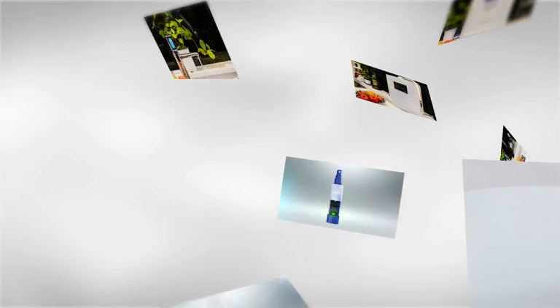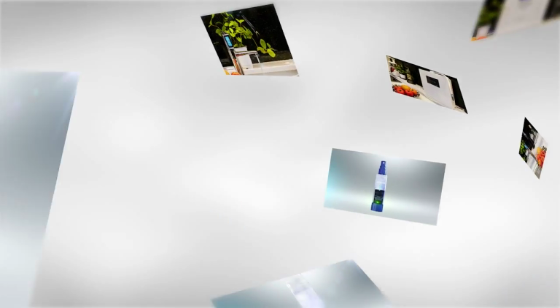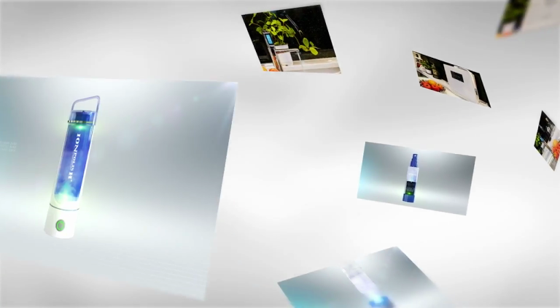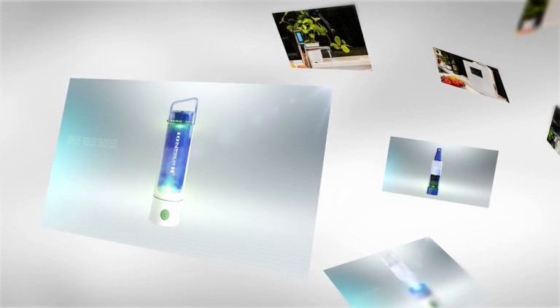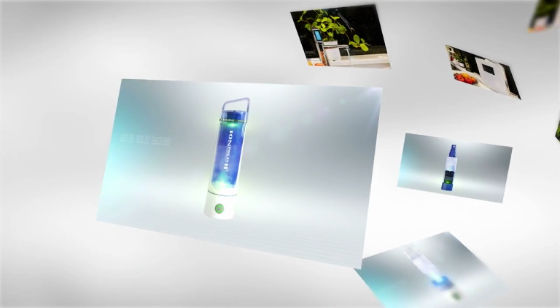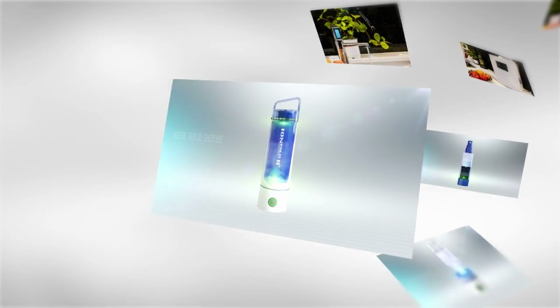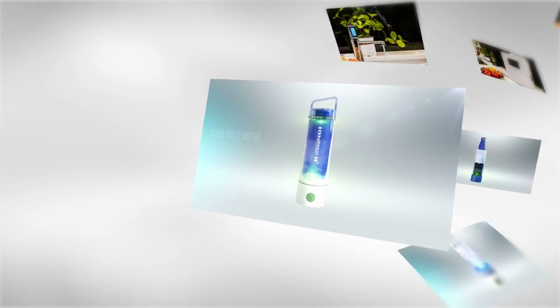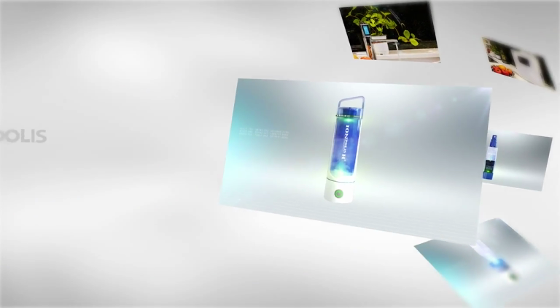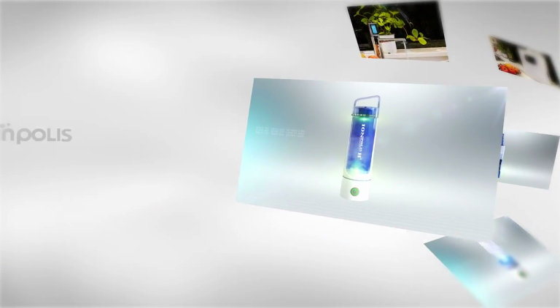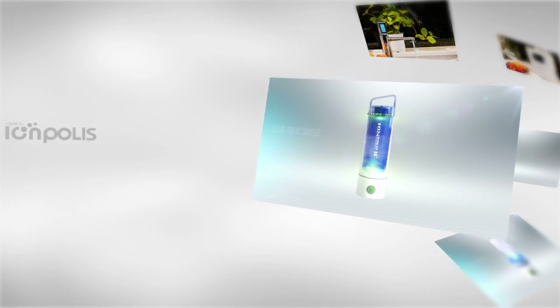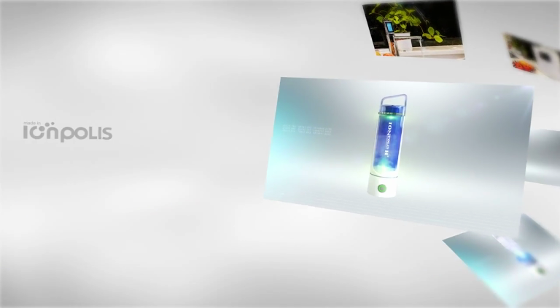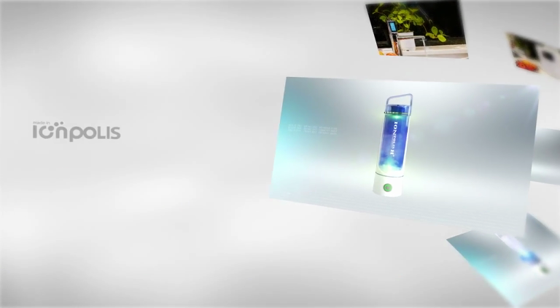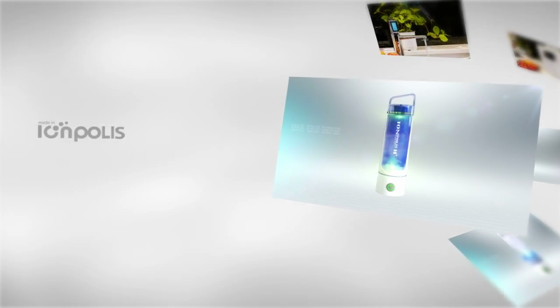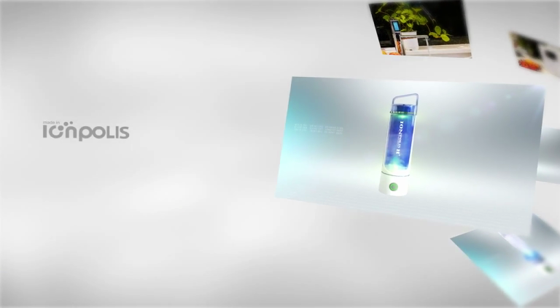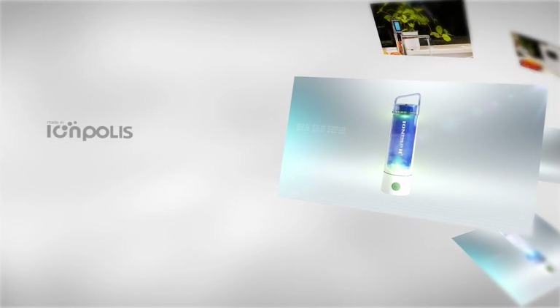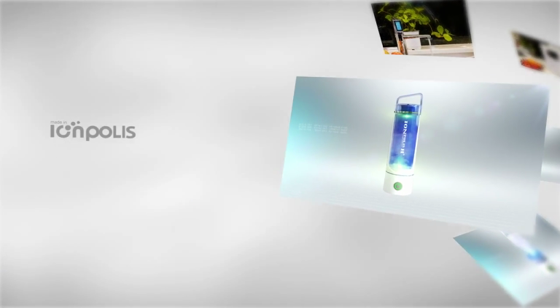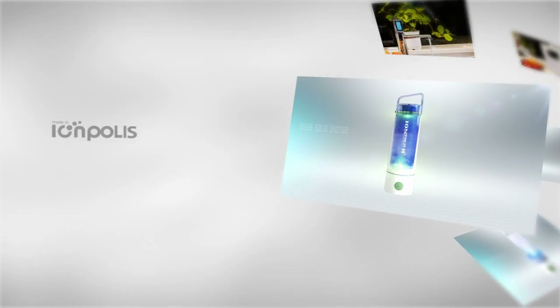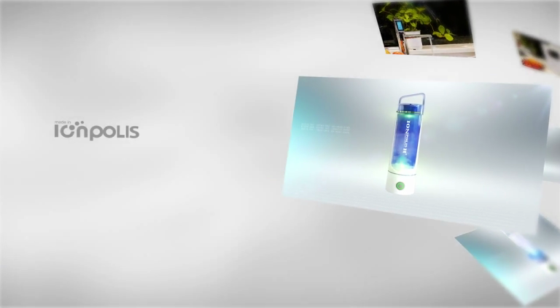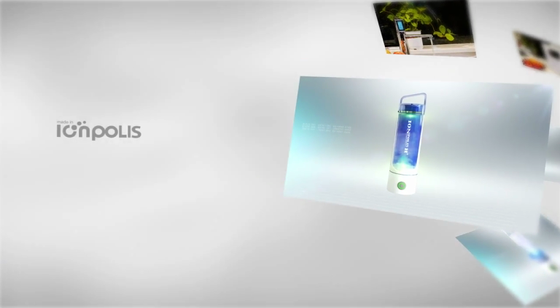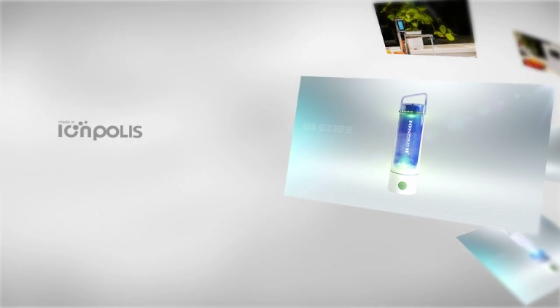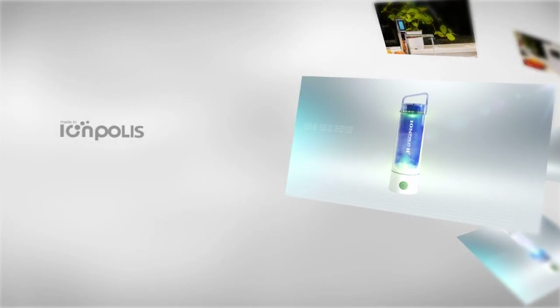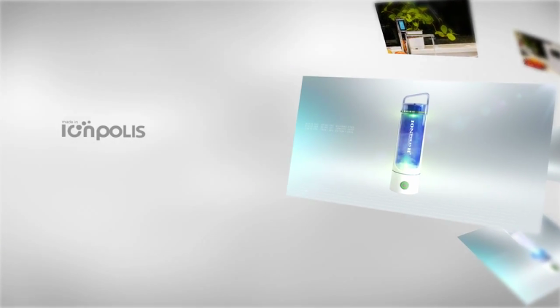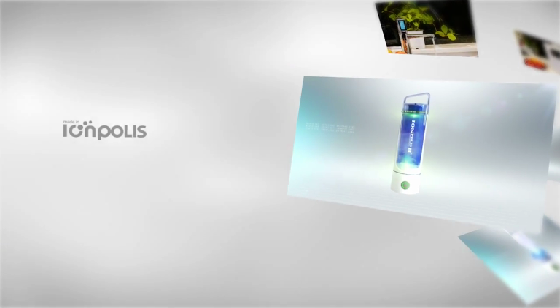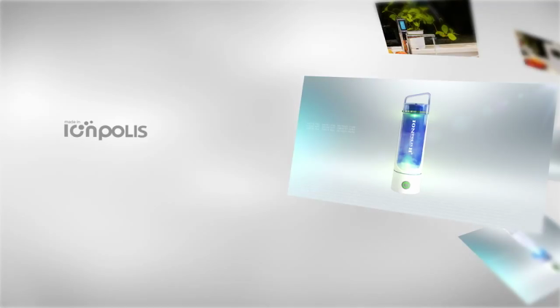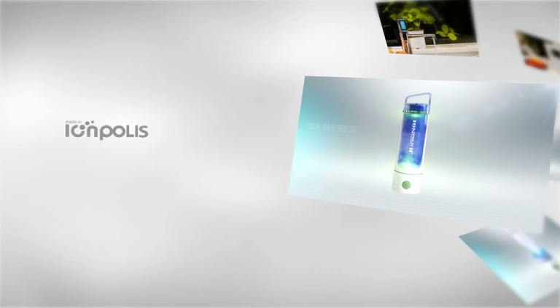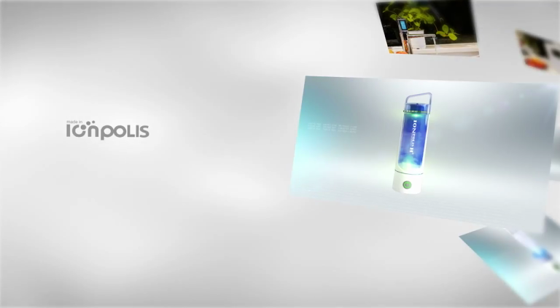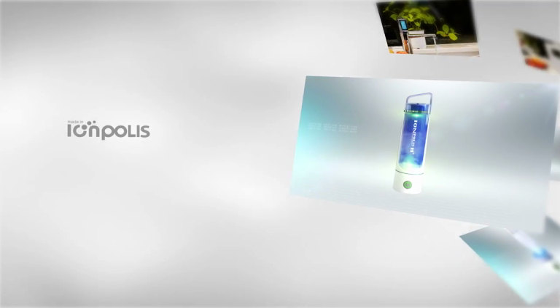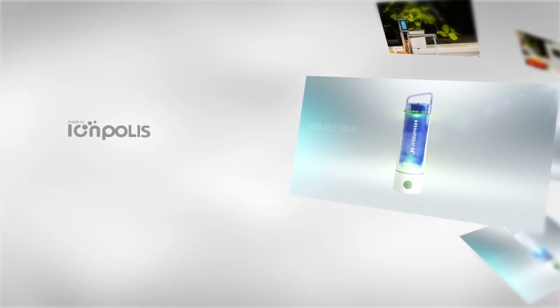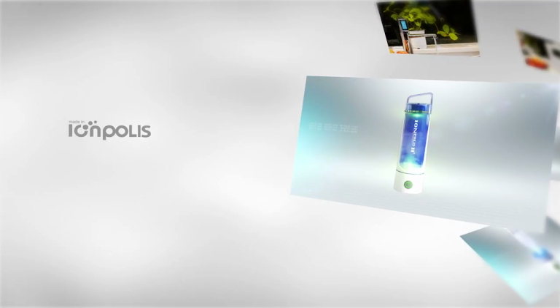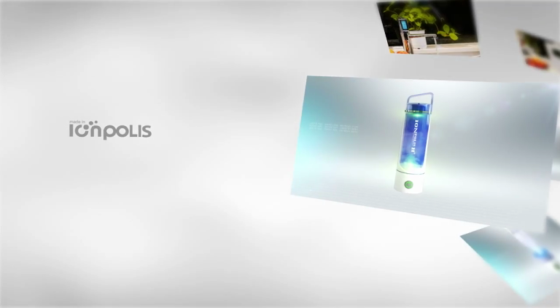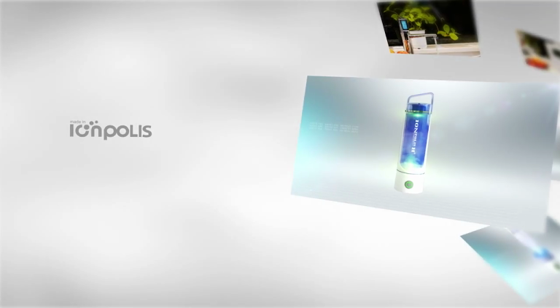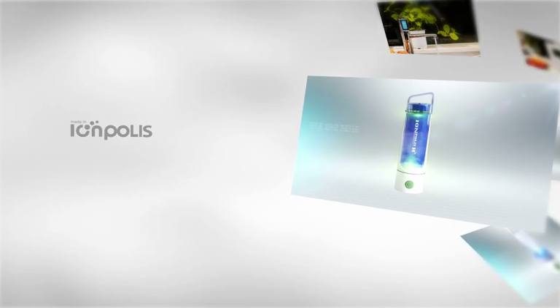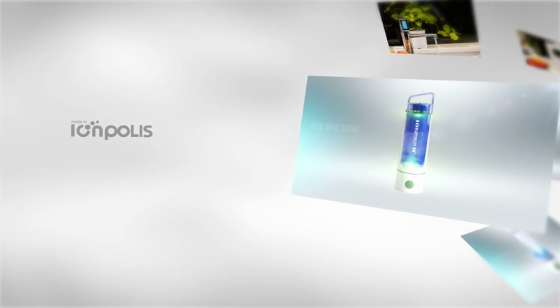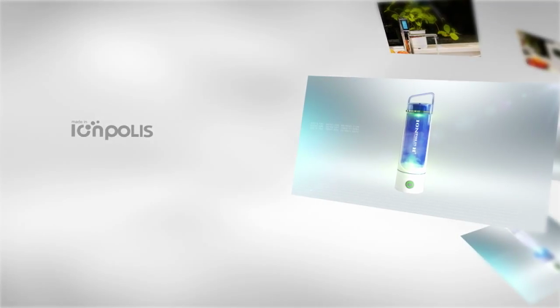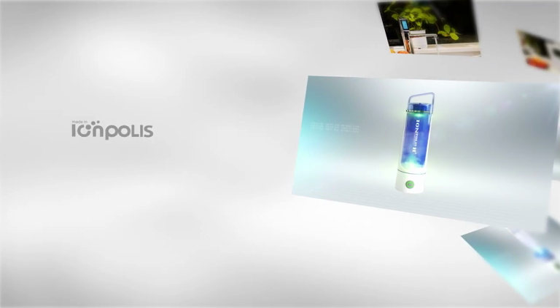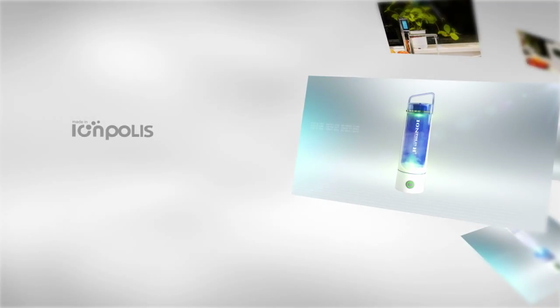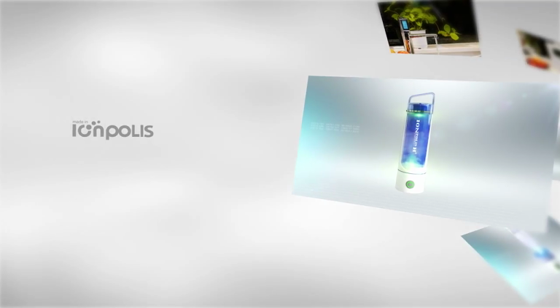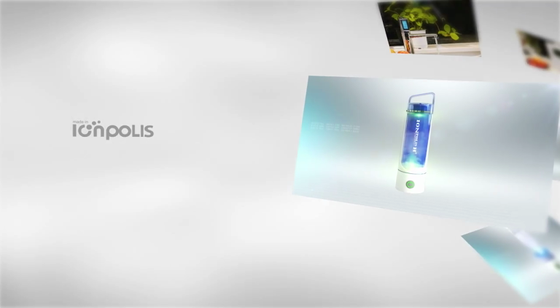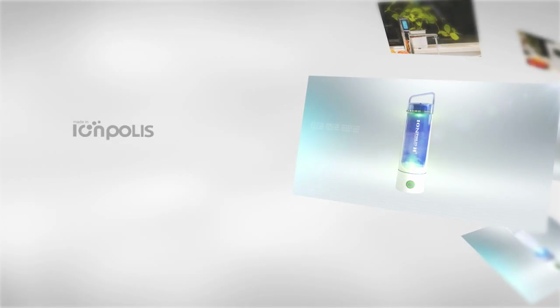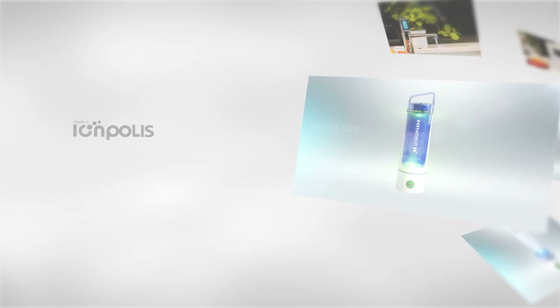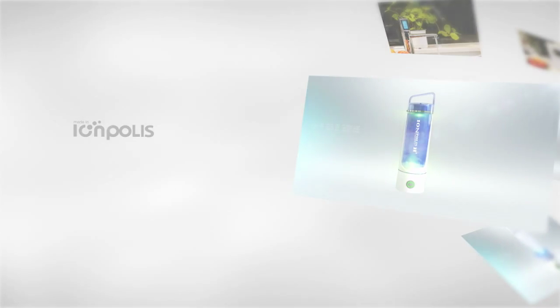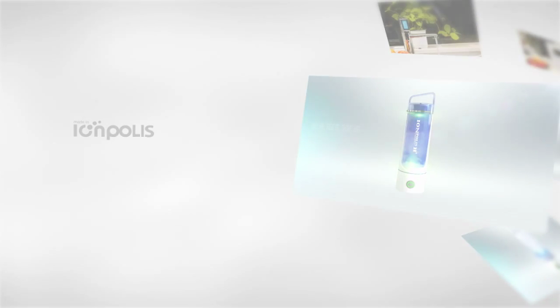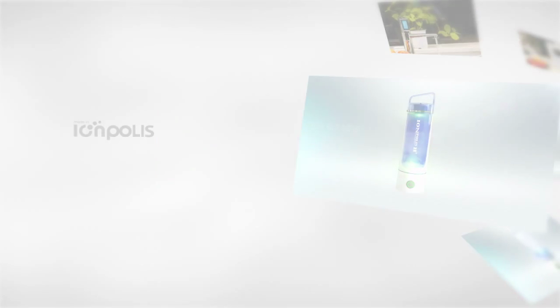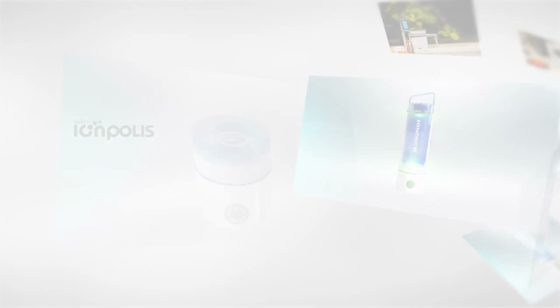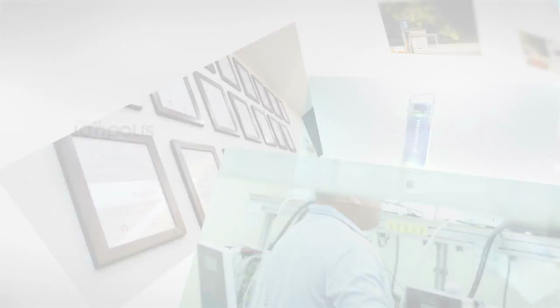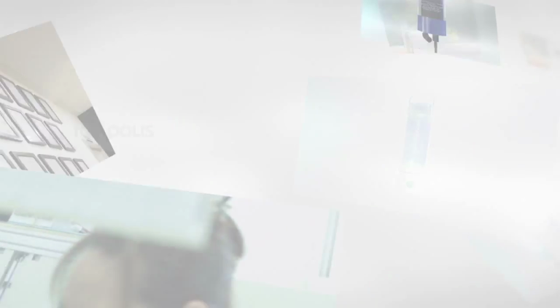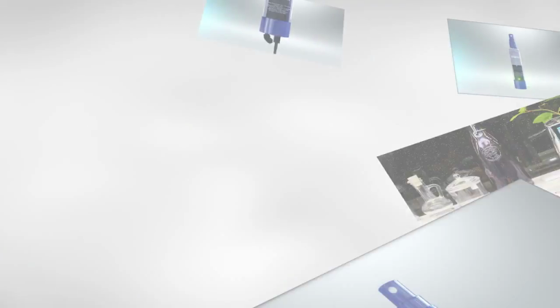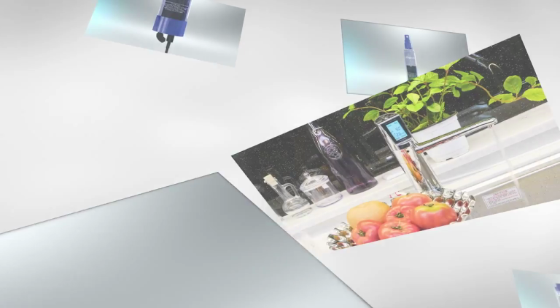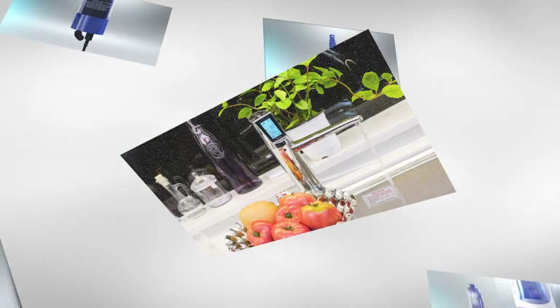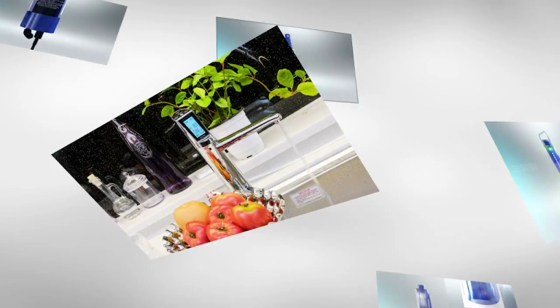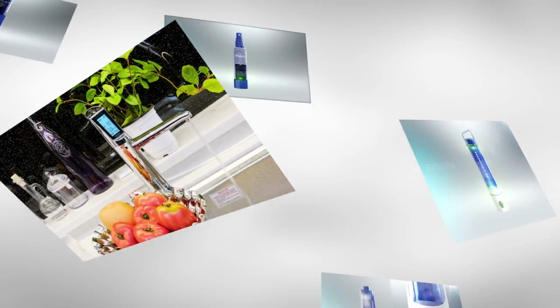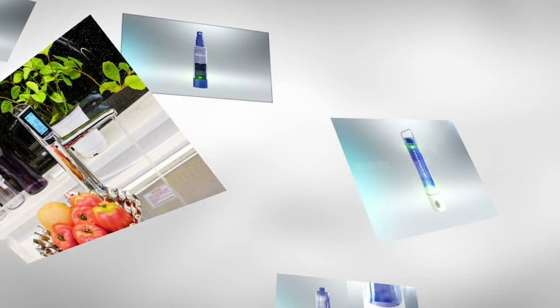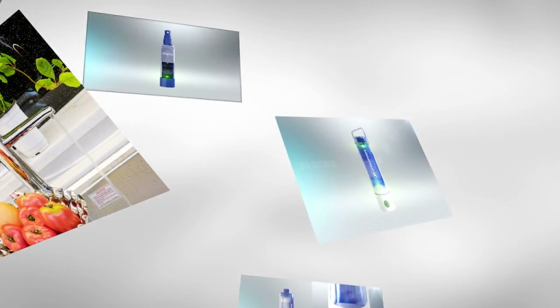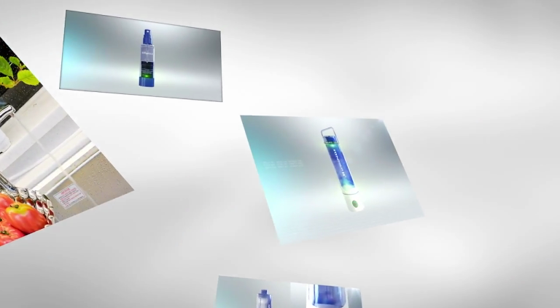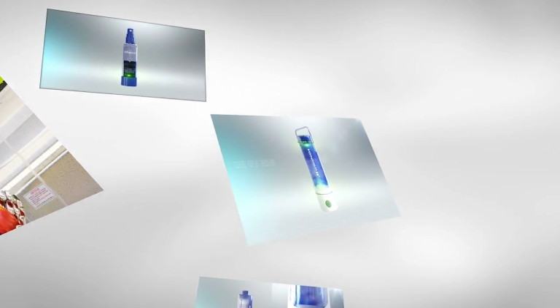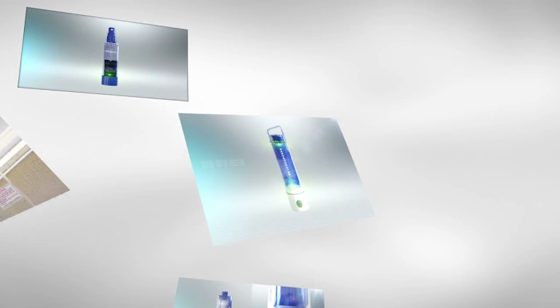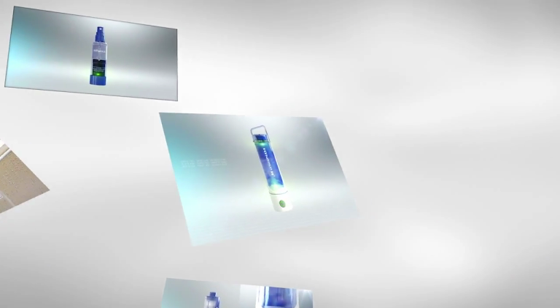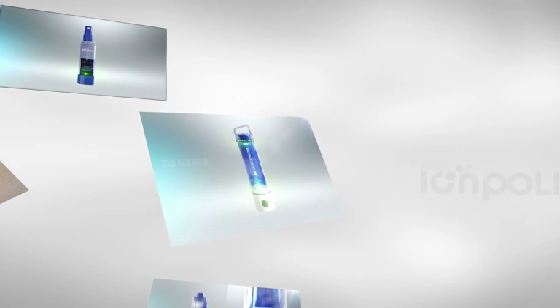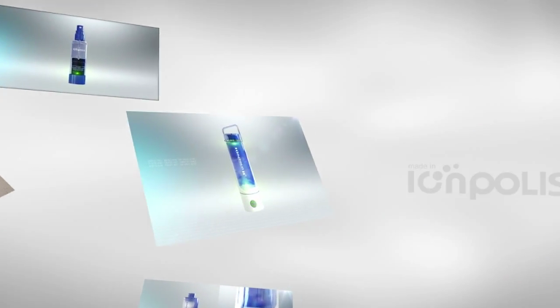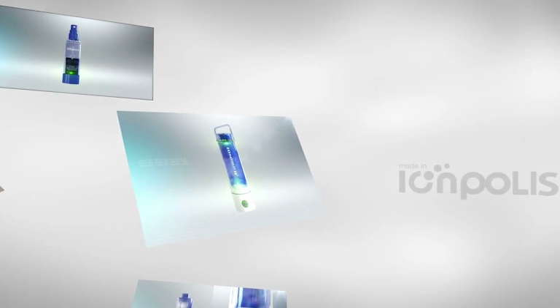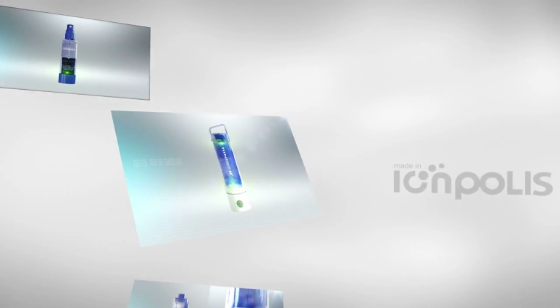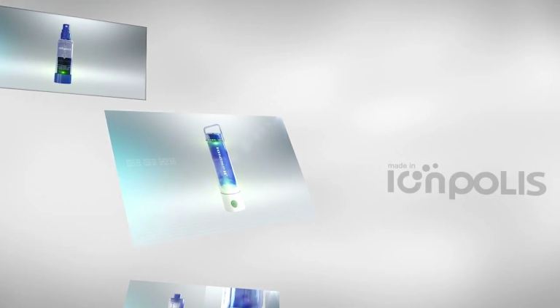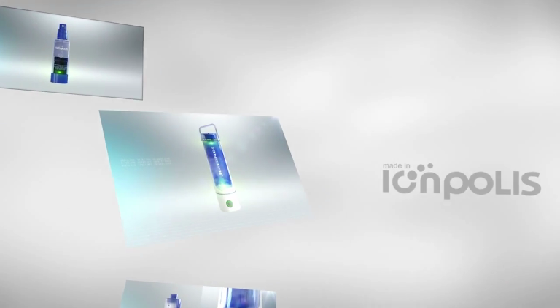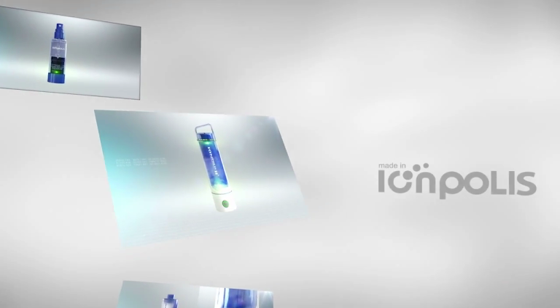Eonpolis S — to help your life. Eonpolis is a professional water manufacturing company that prioritizes humans, water, and nature.